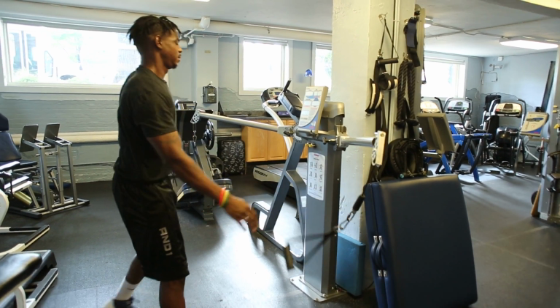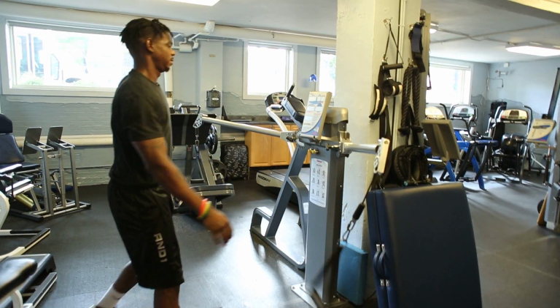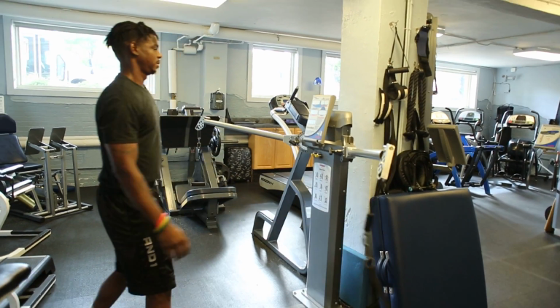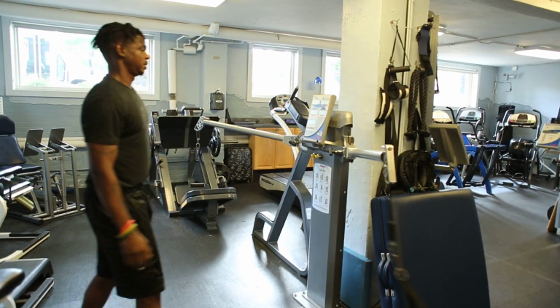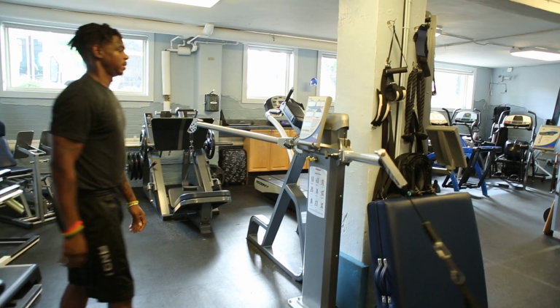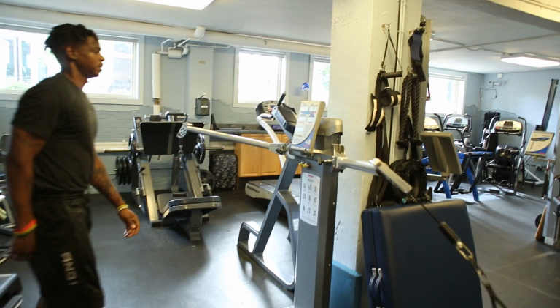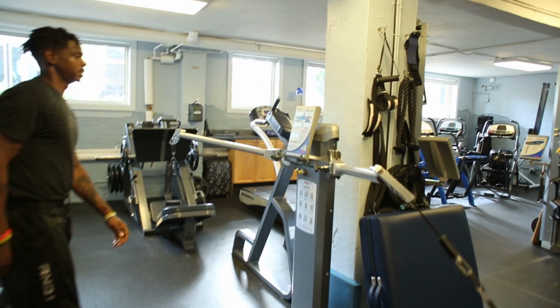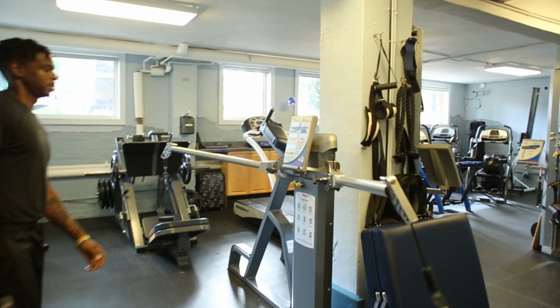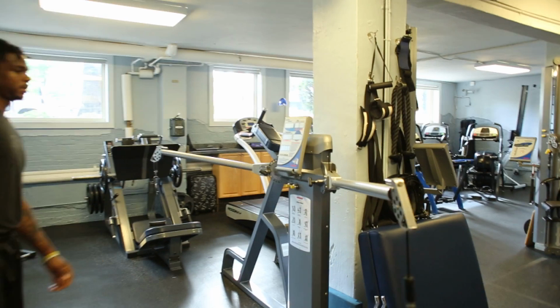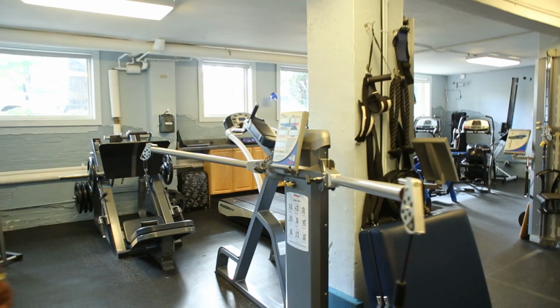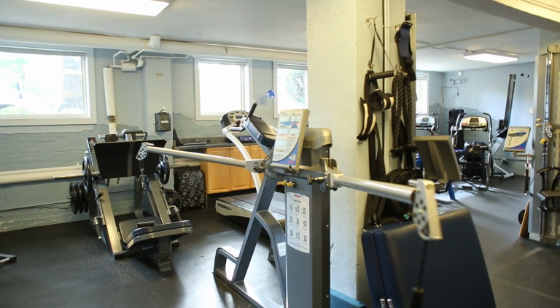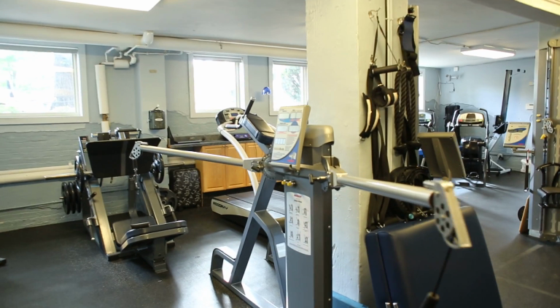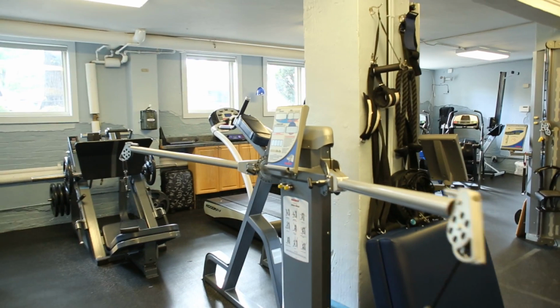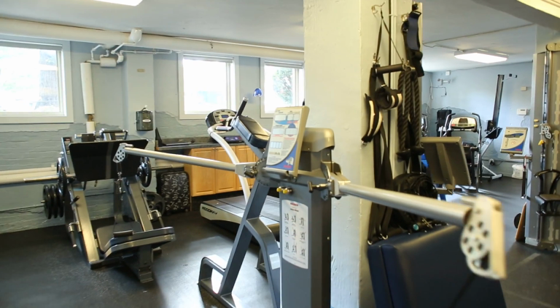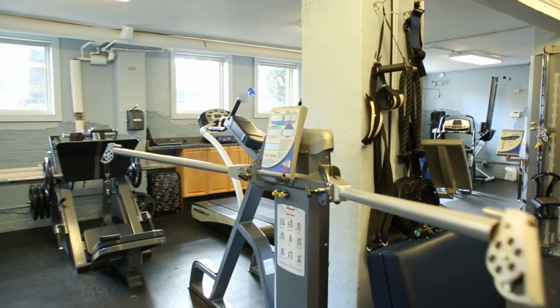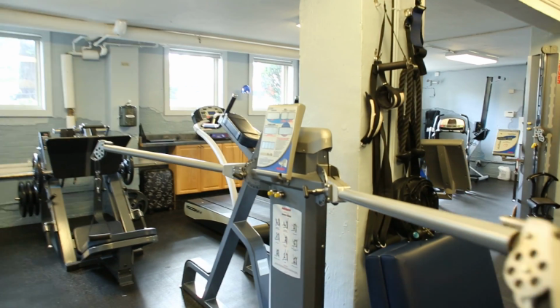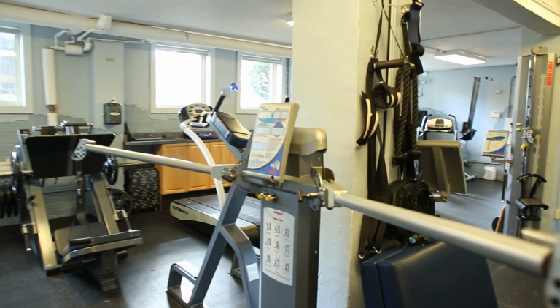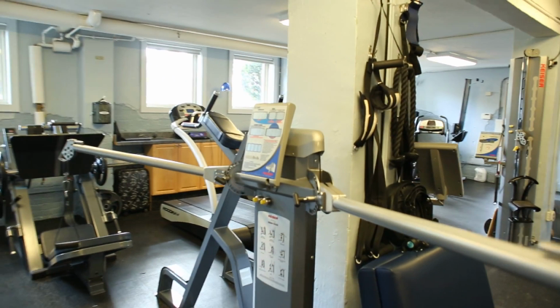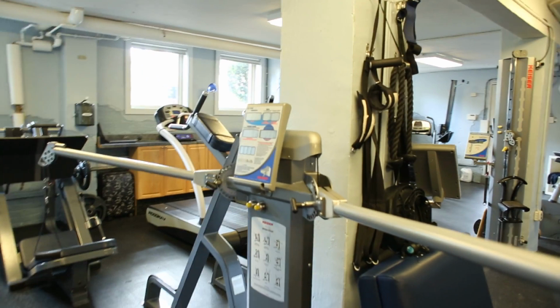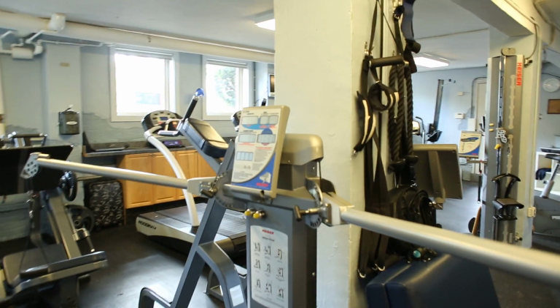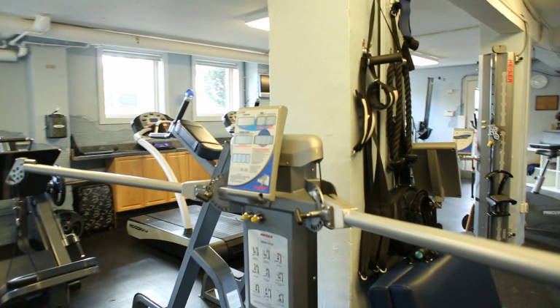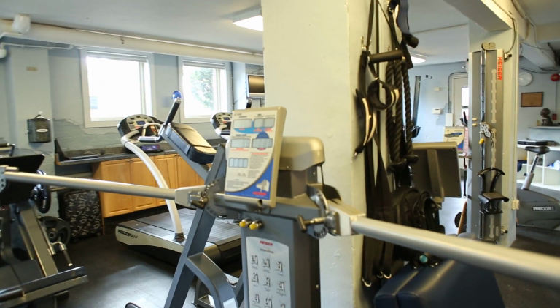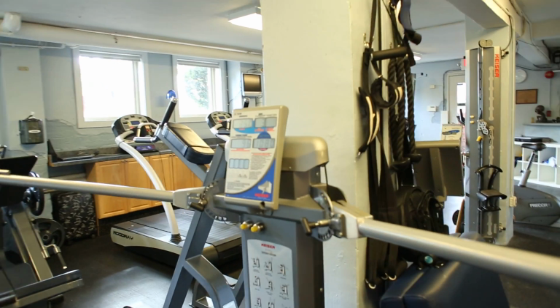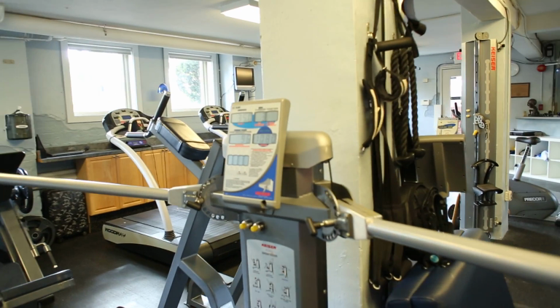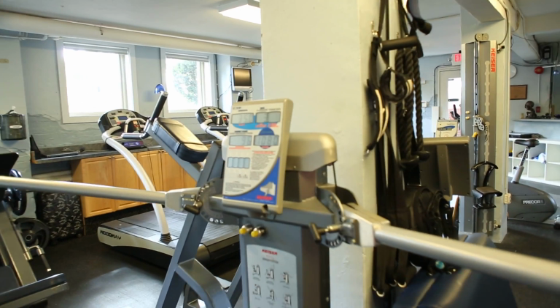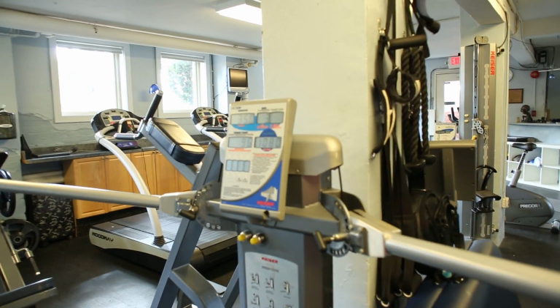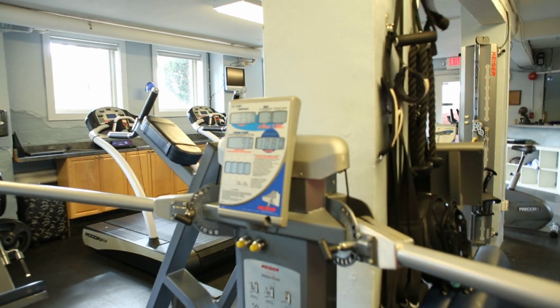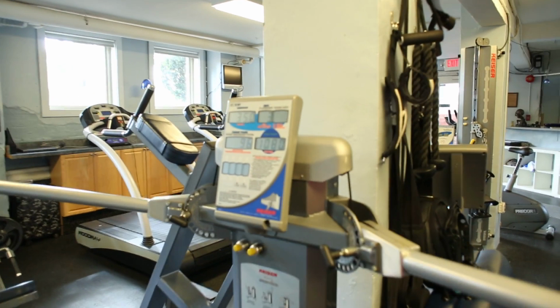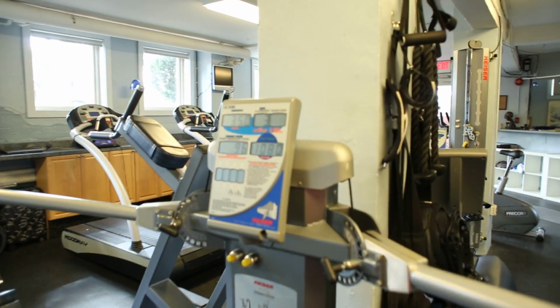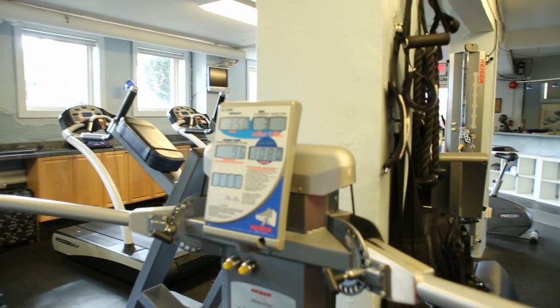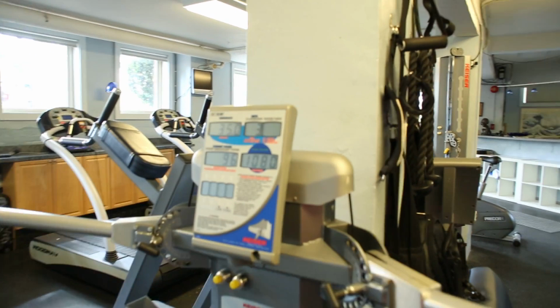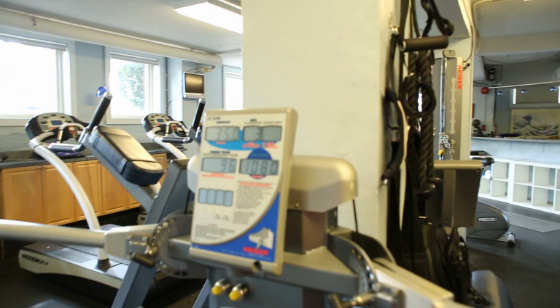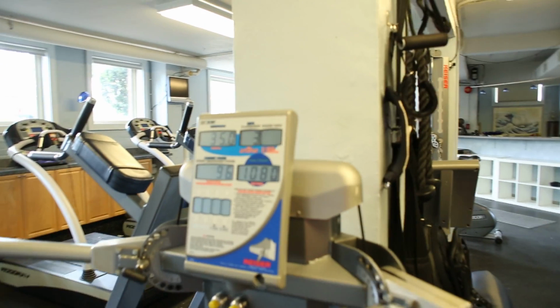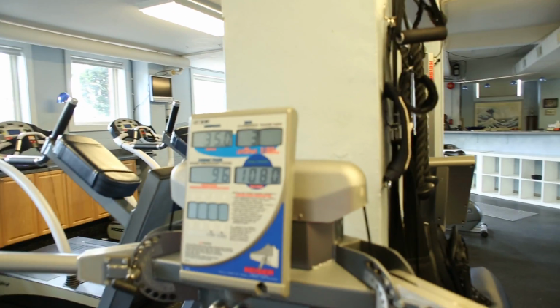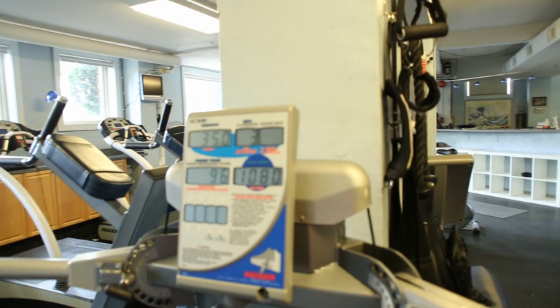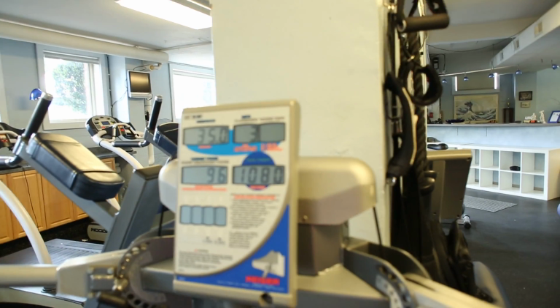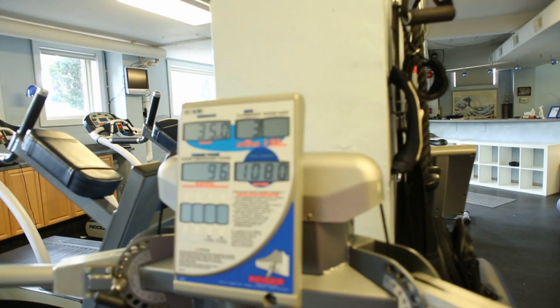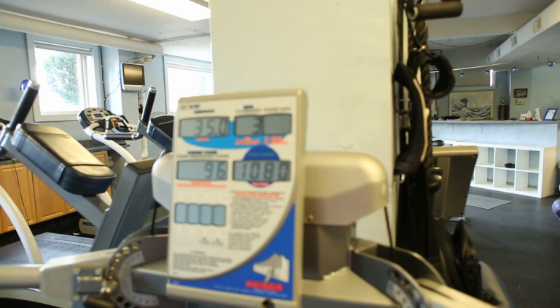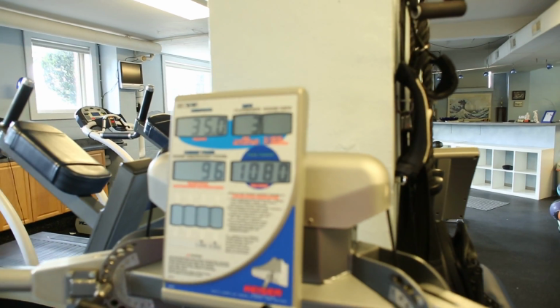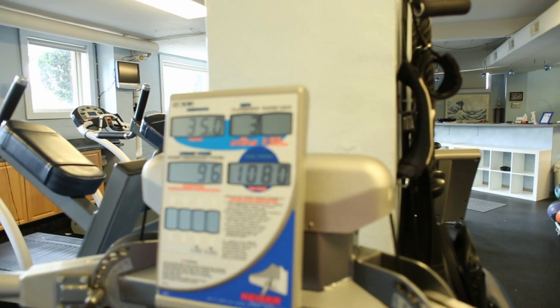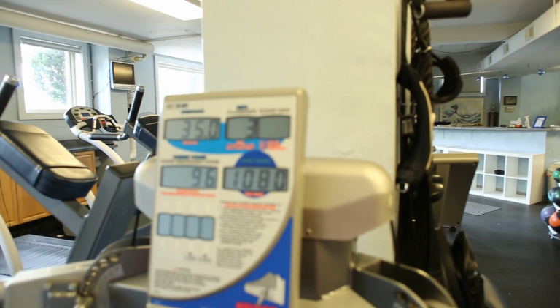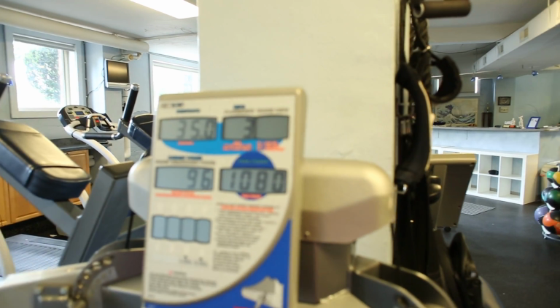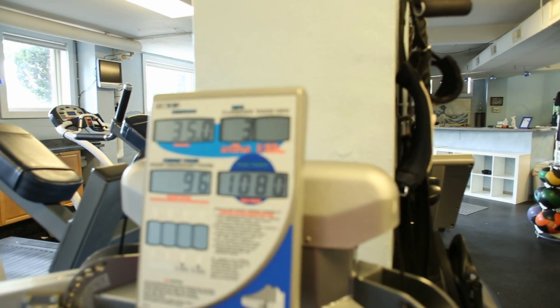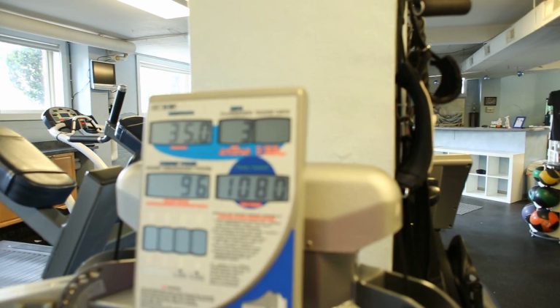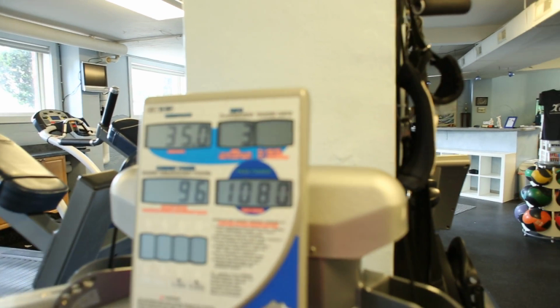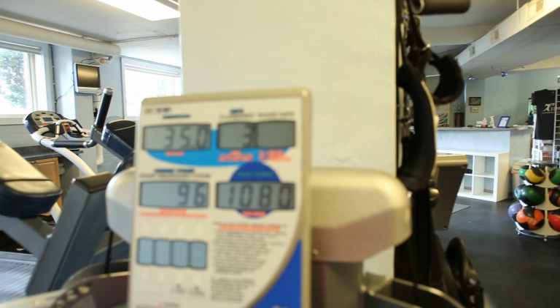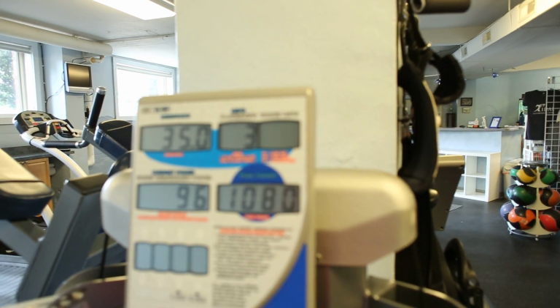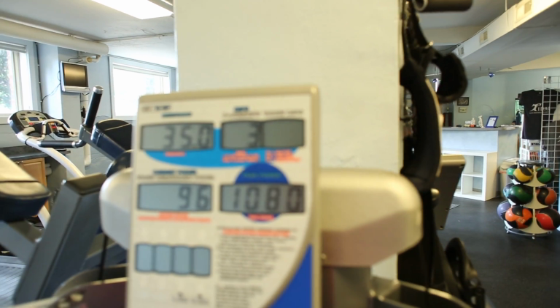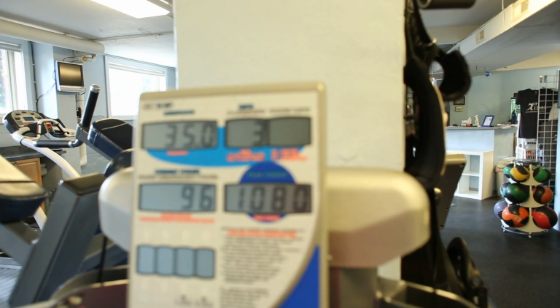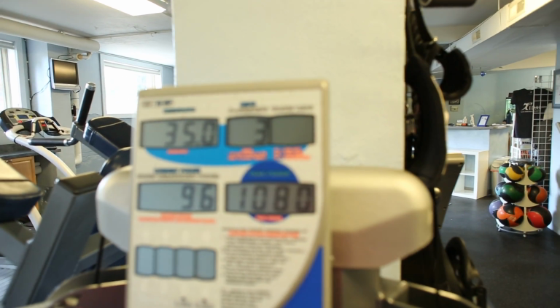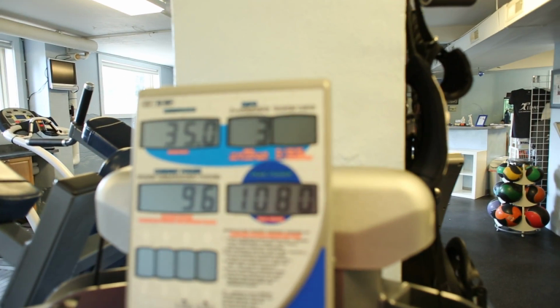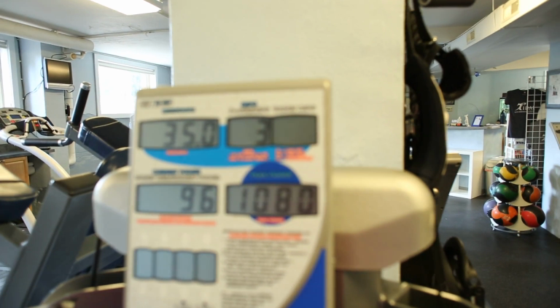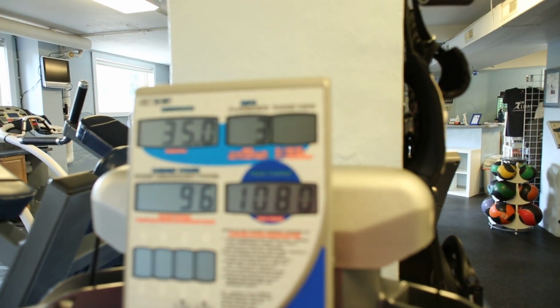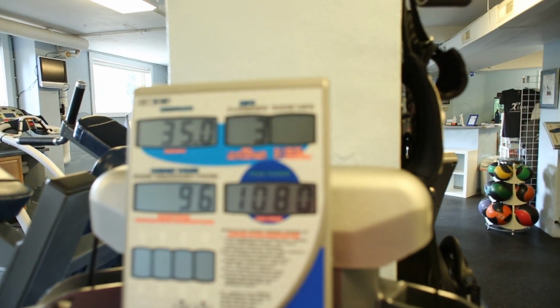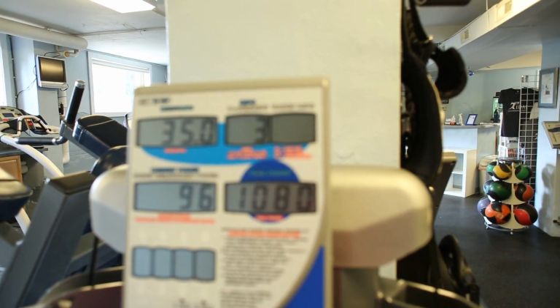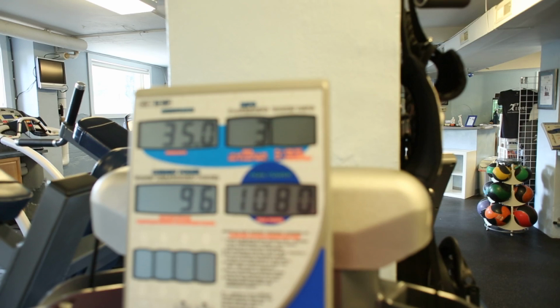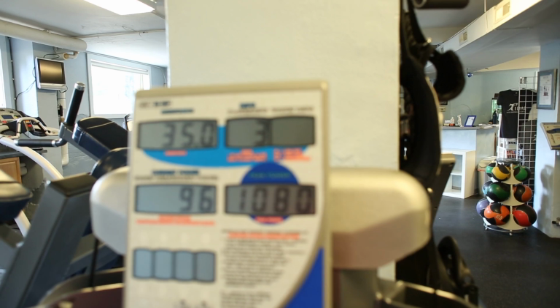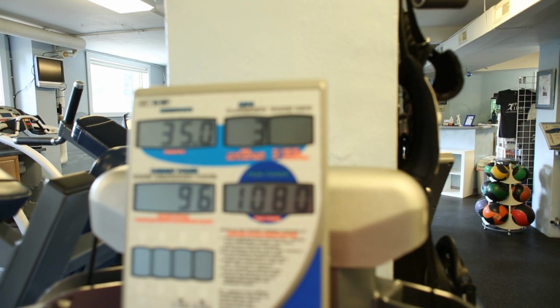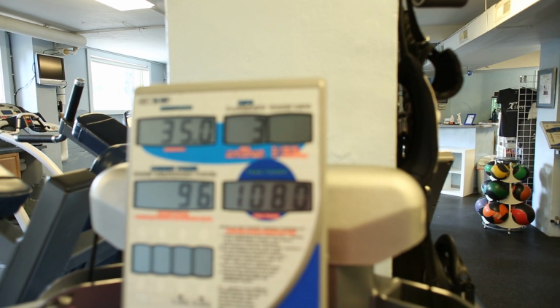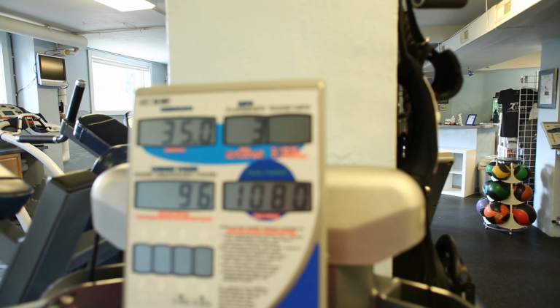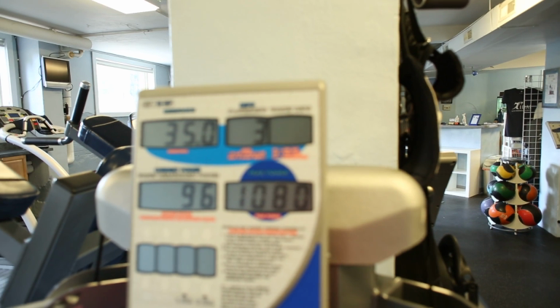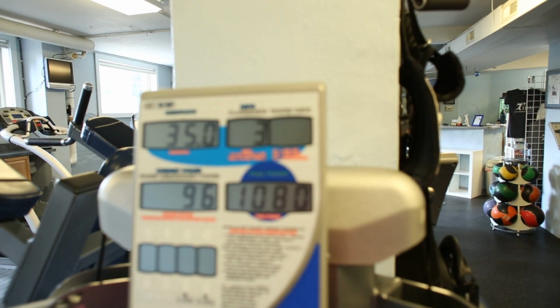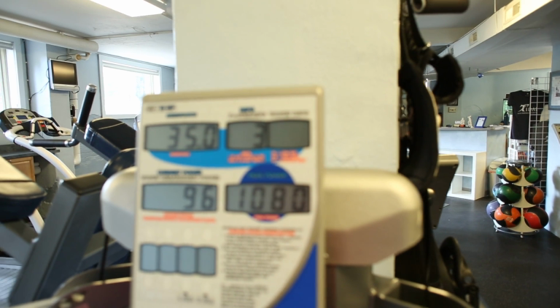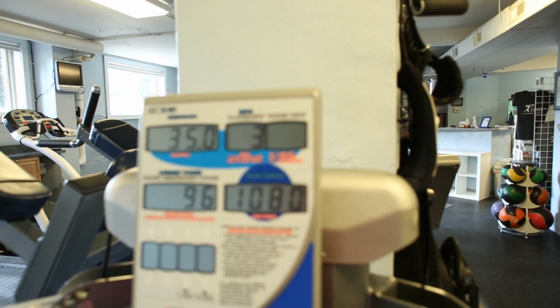So we're going to take a look at his watt output. He's at 1080 watts.